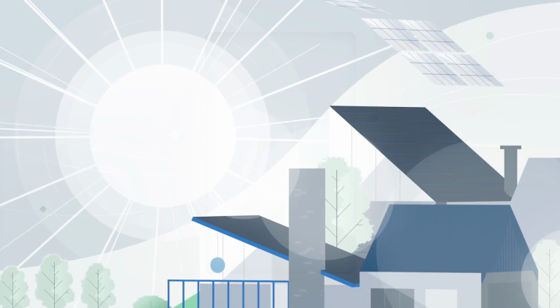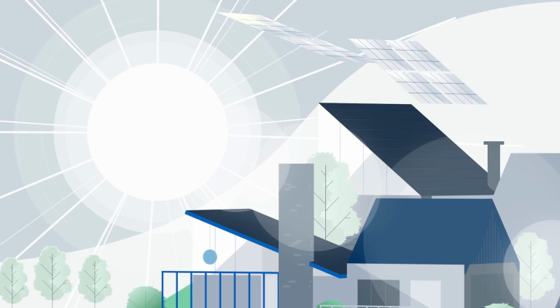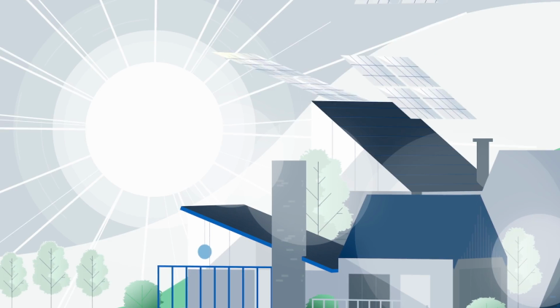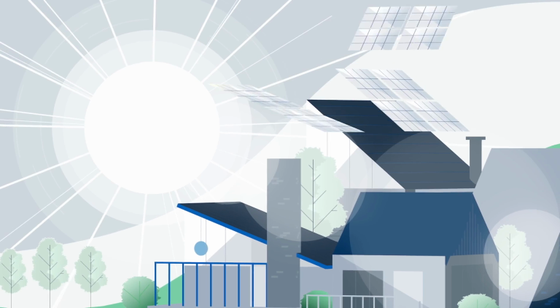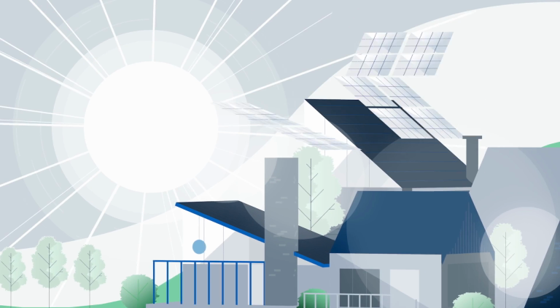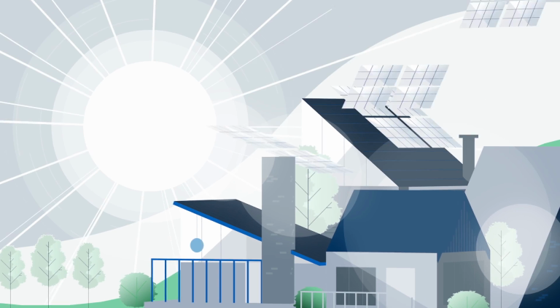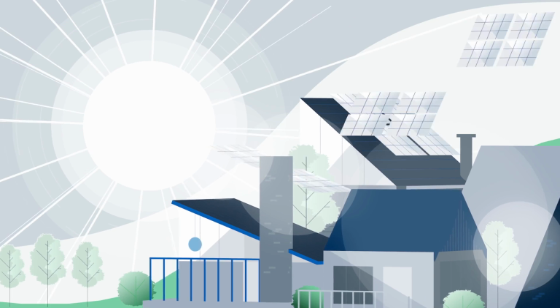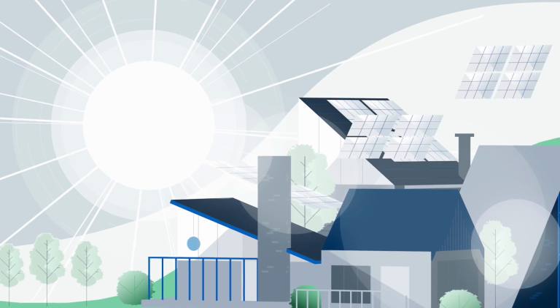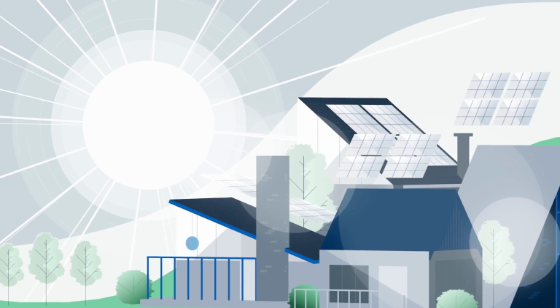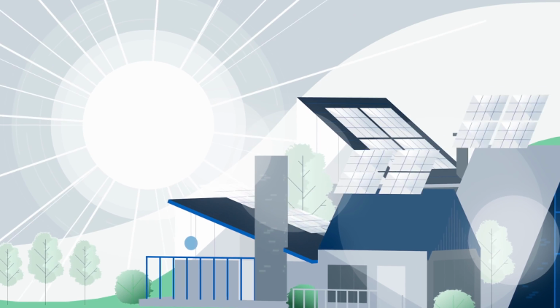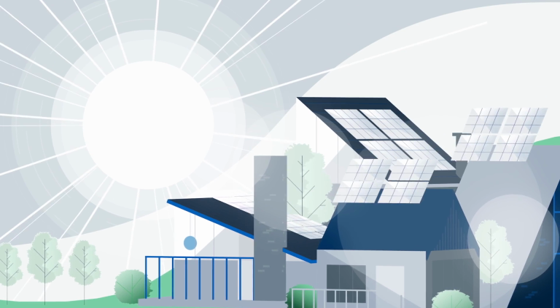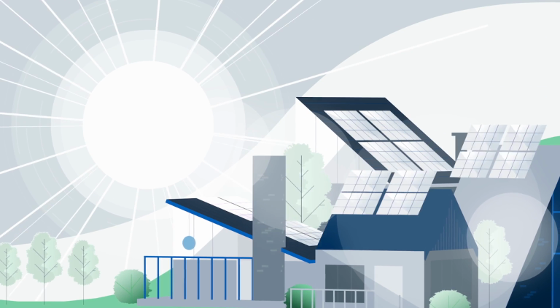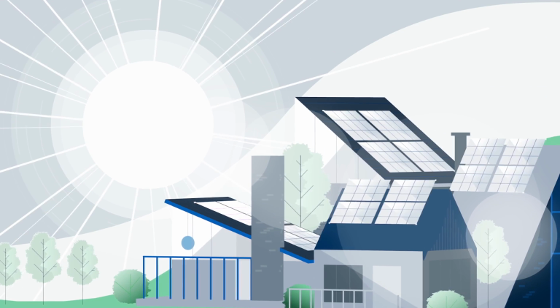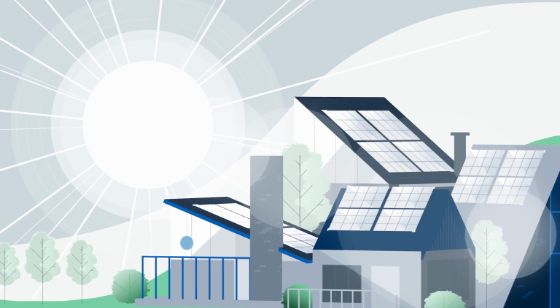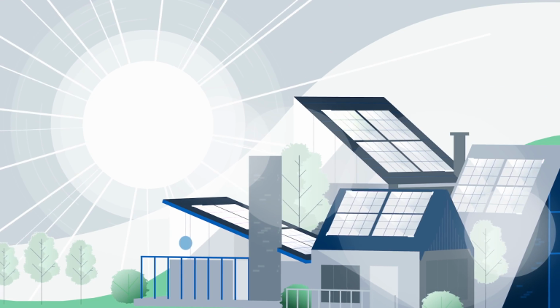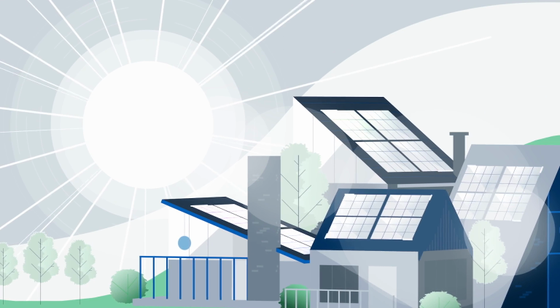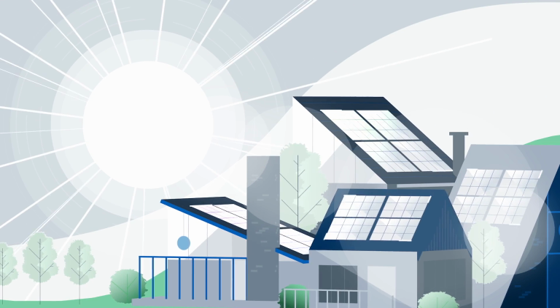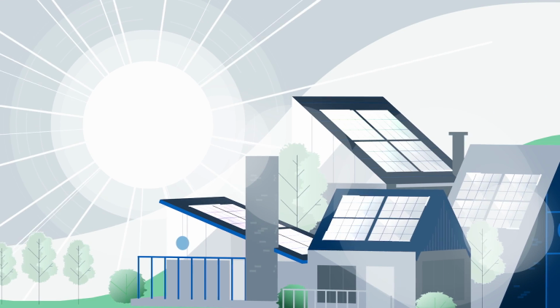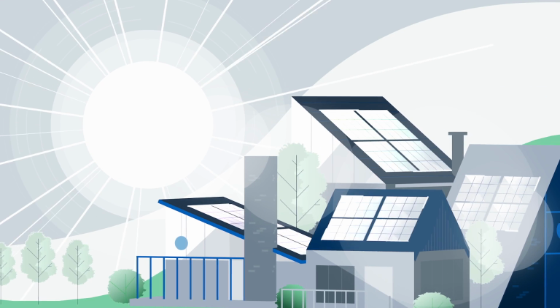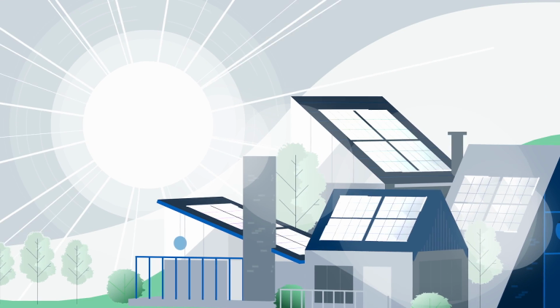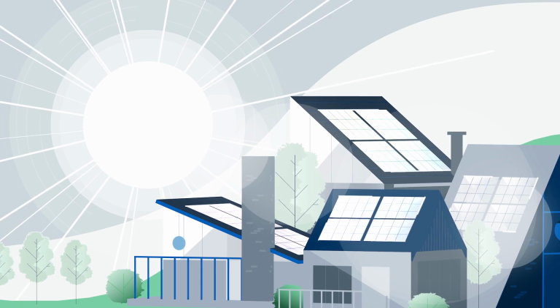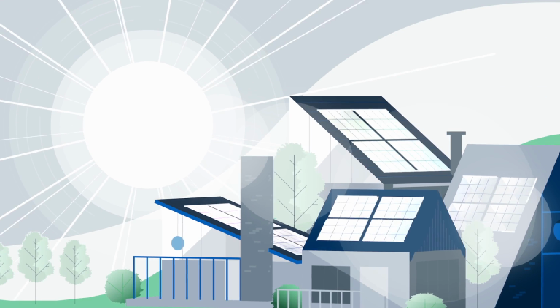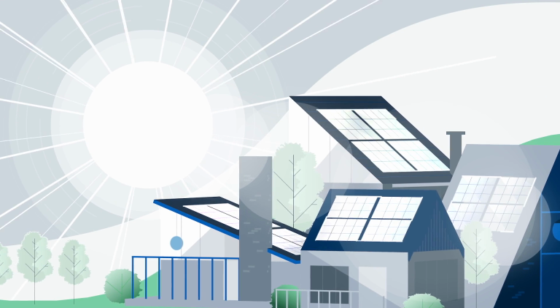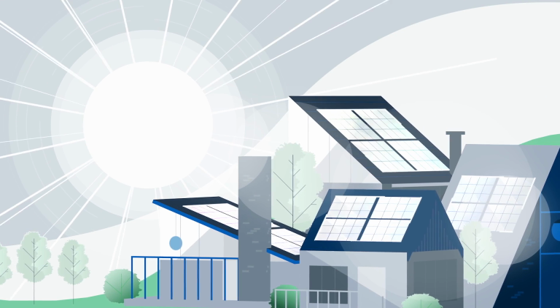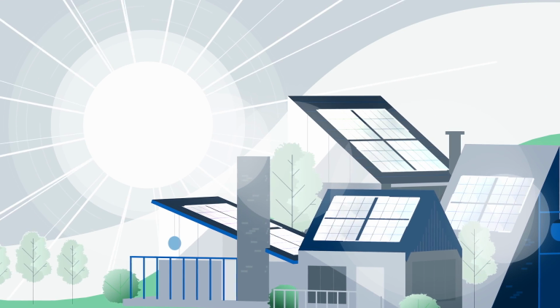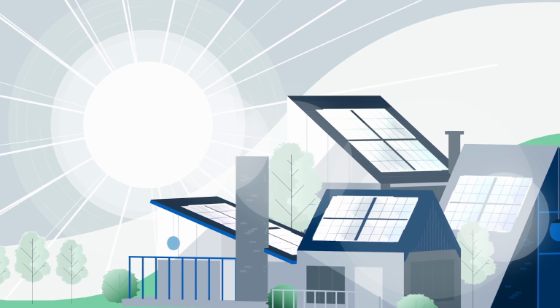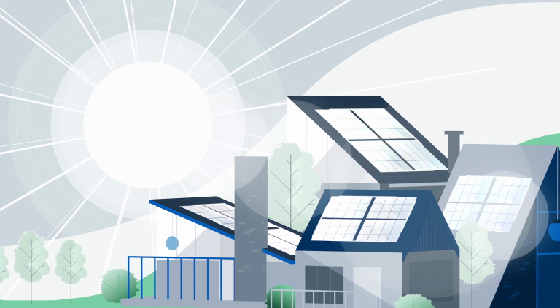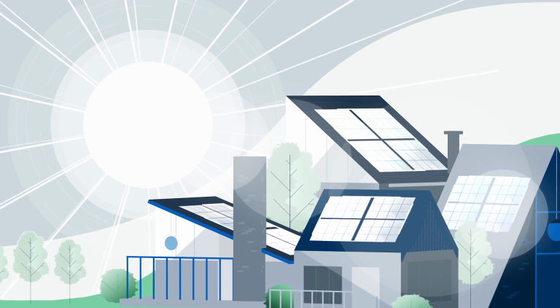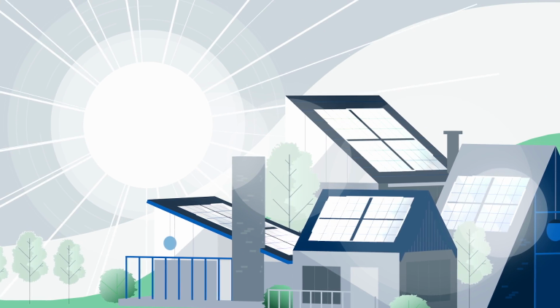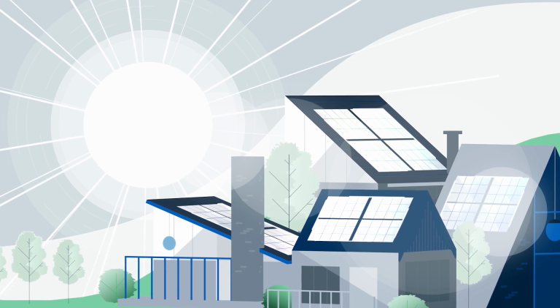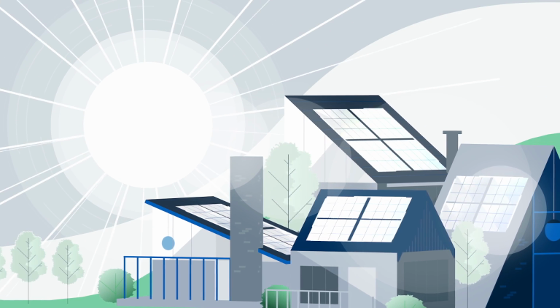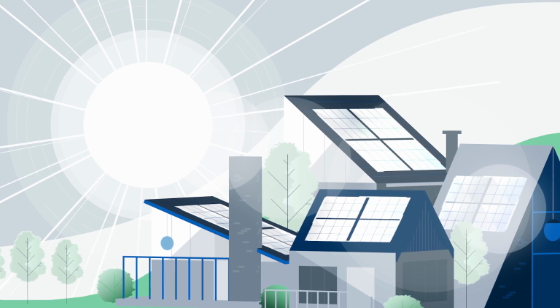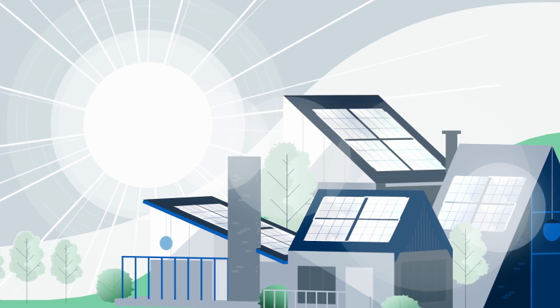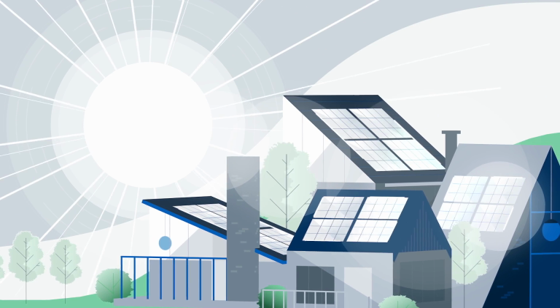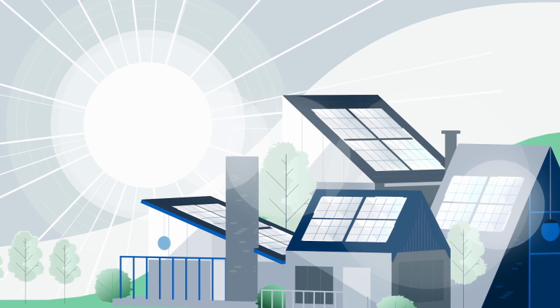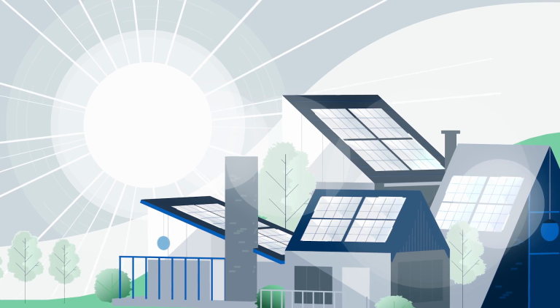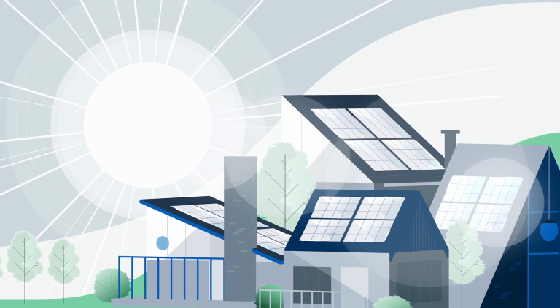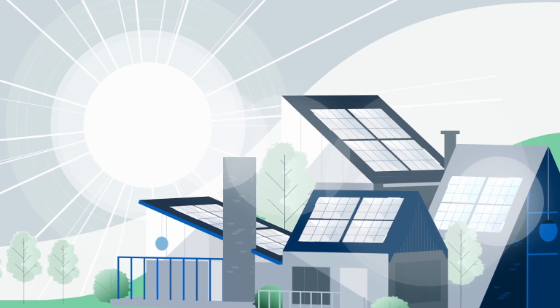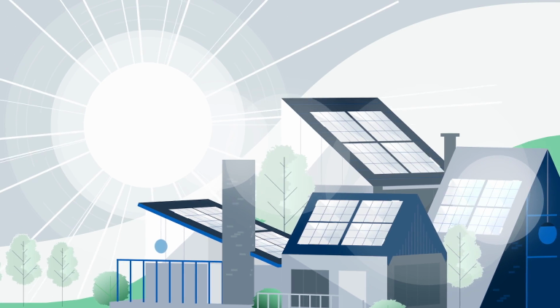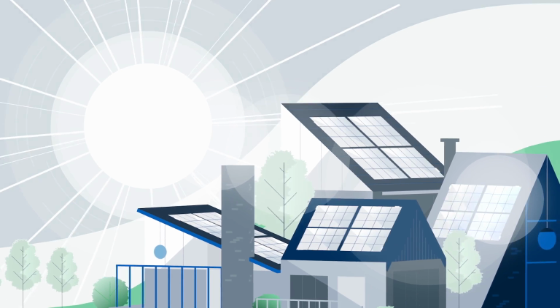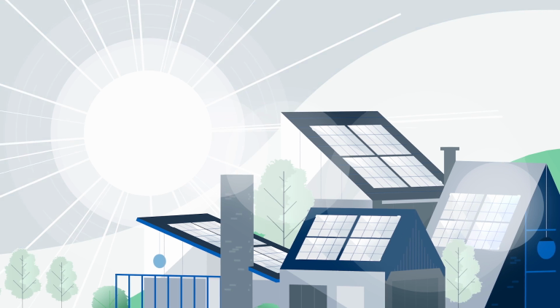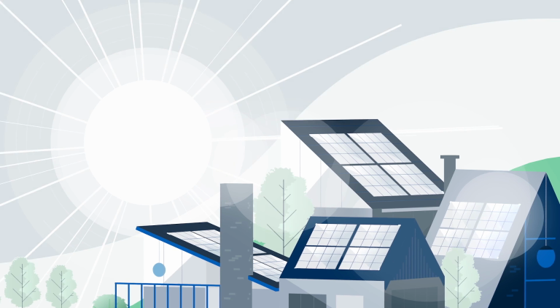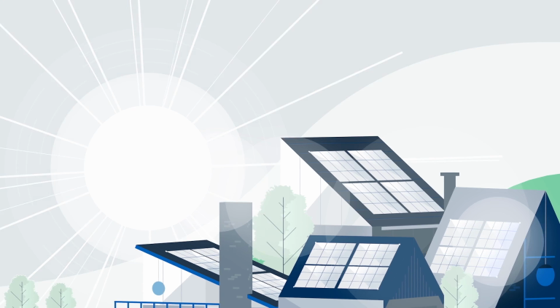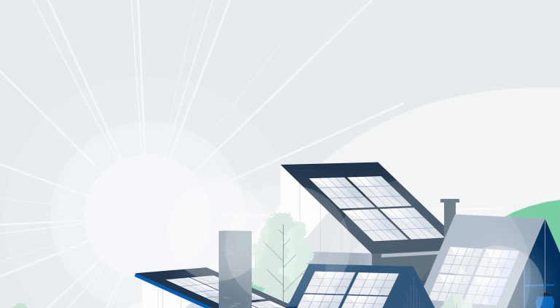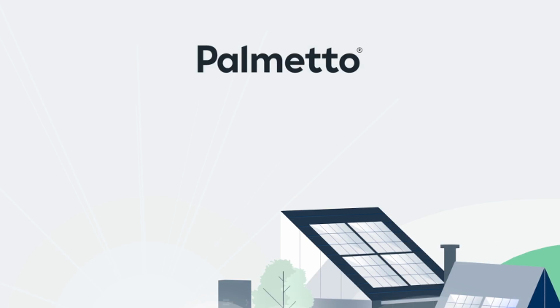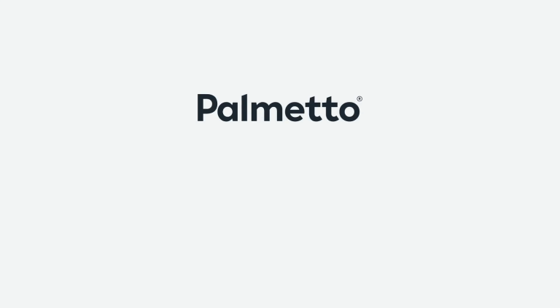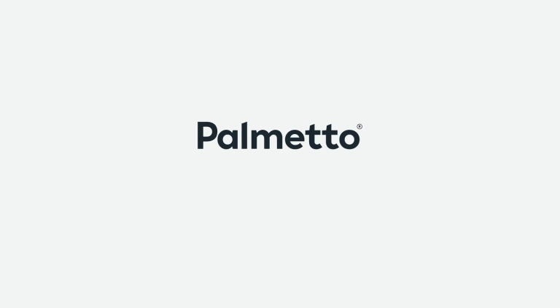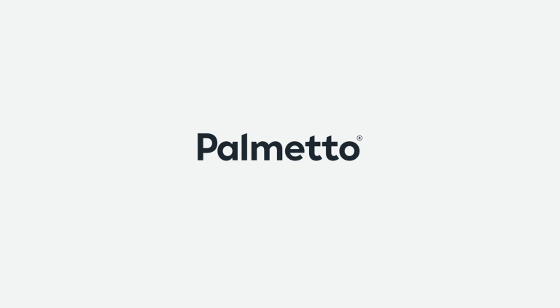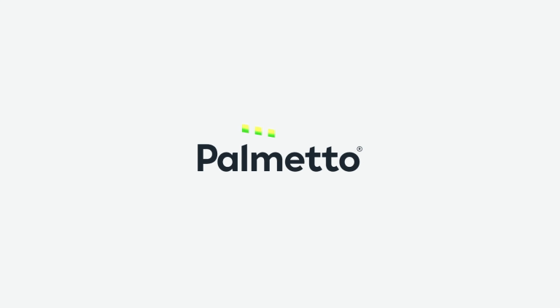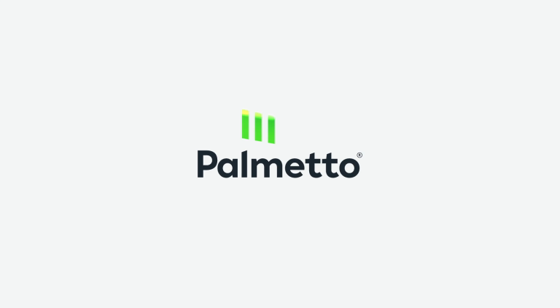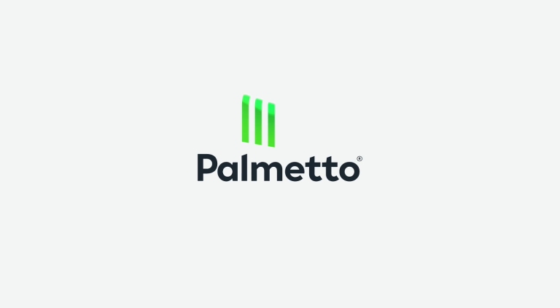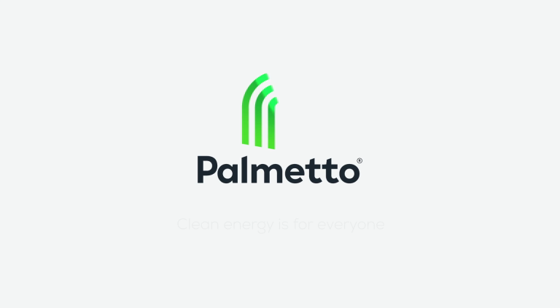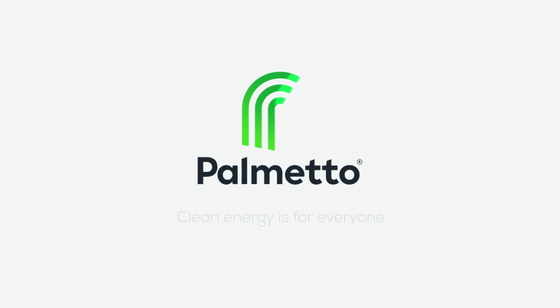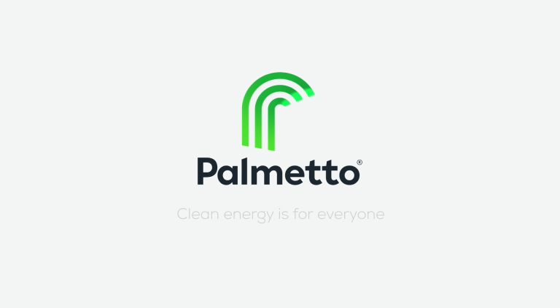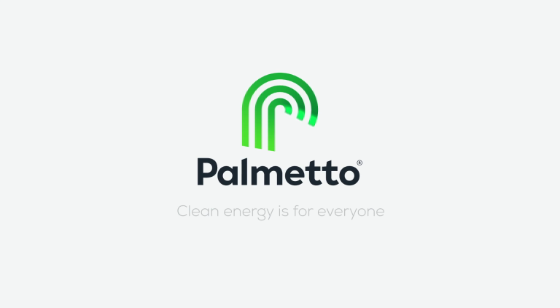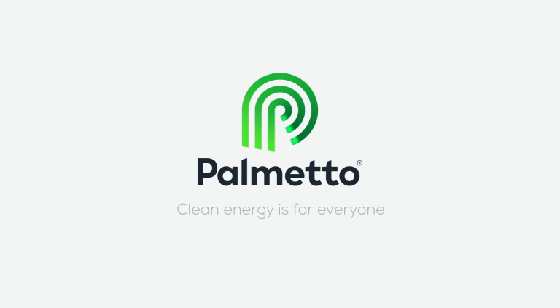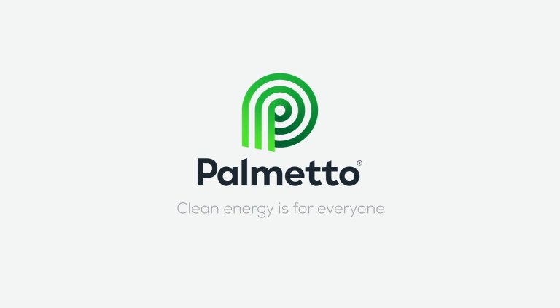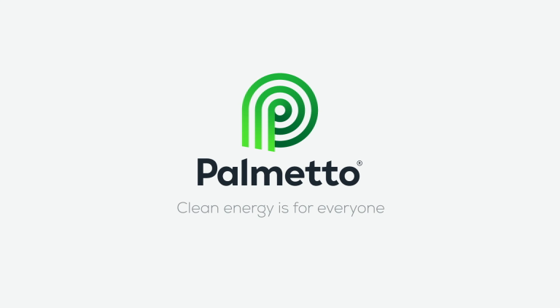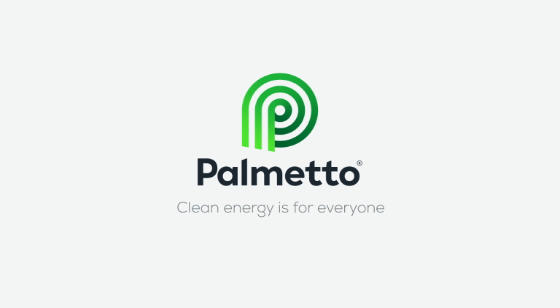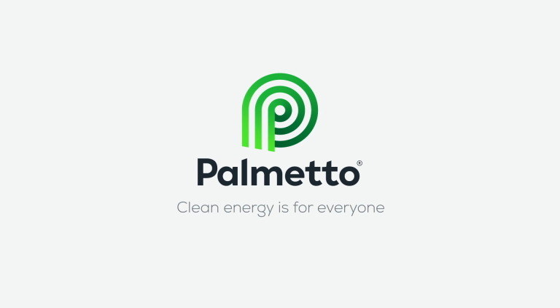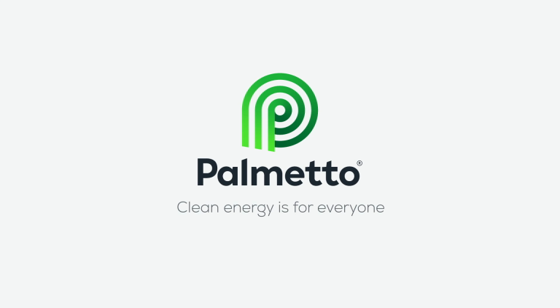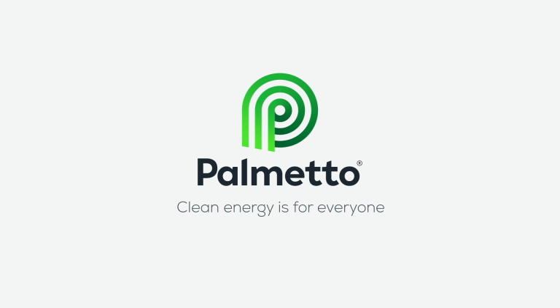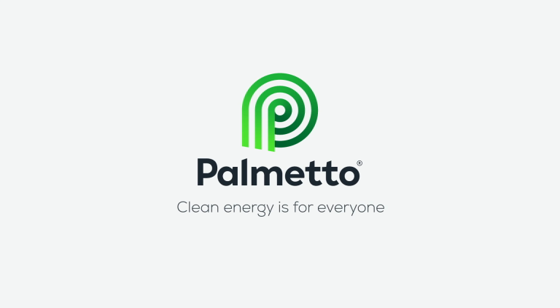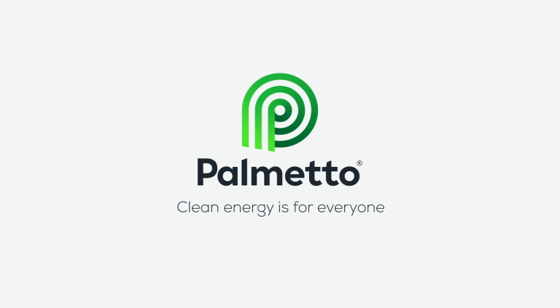Visit palmetto.com to see how much you can save. Palmetto — clean energy is for everyone.